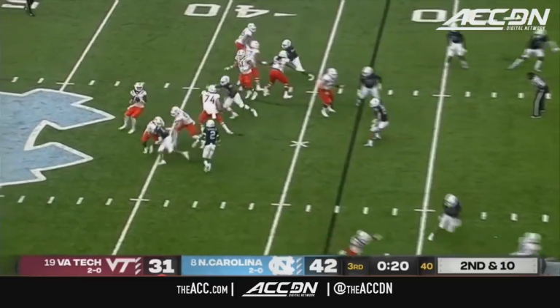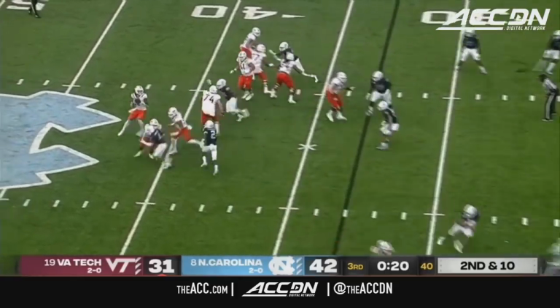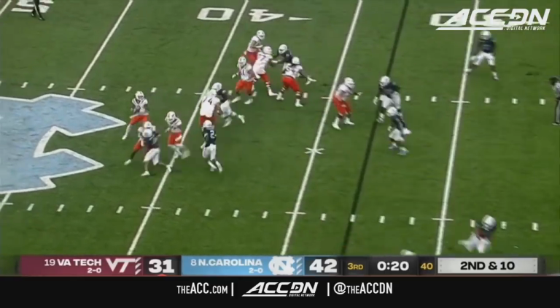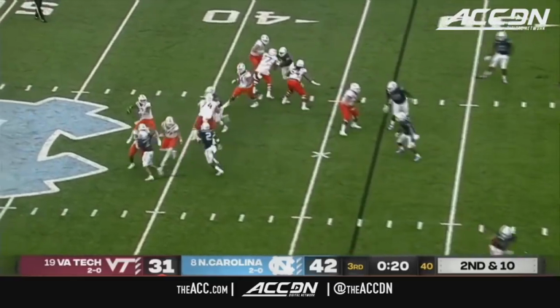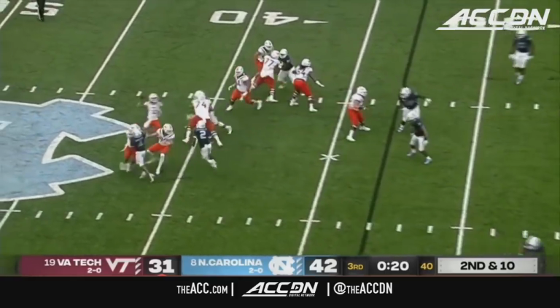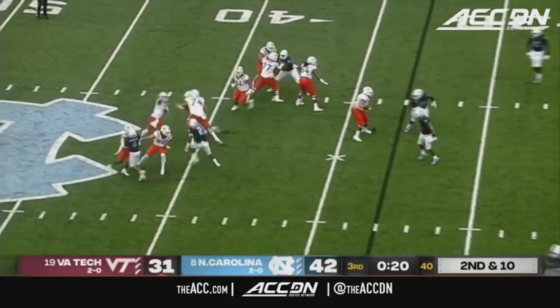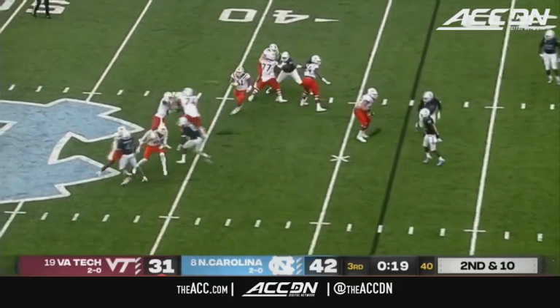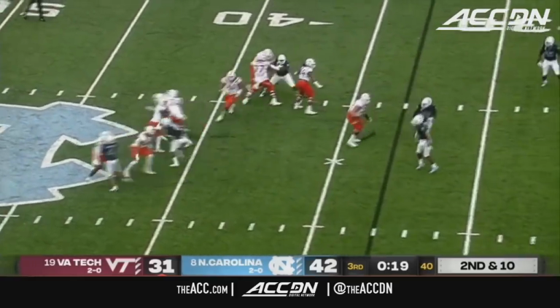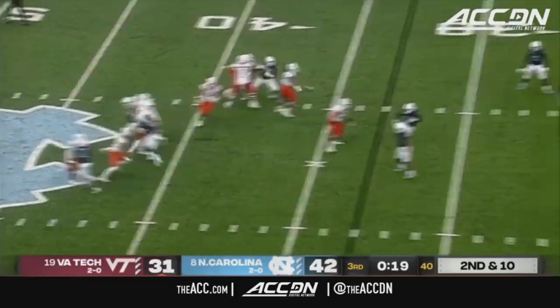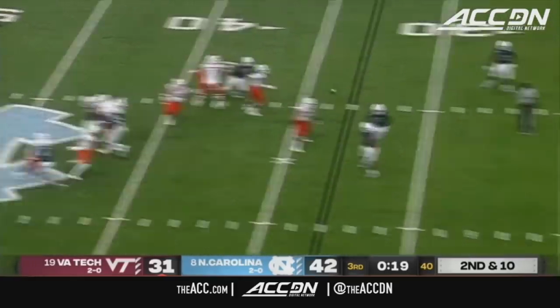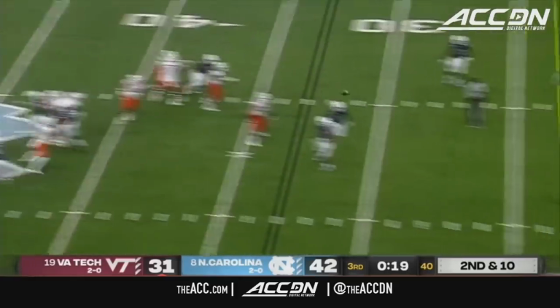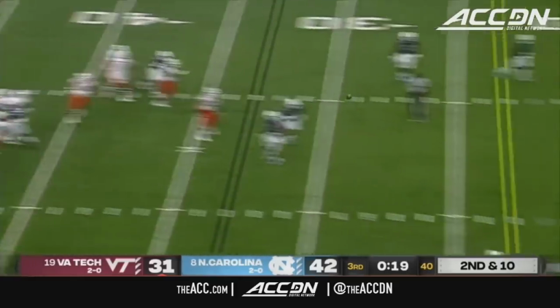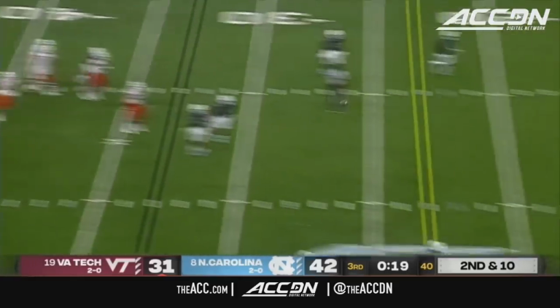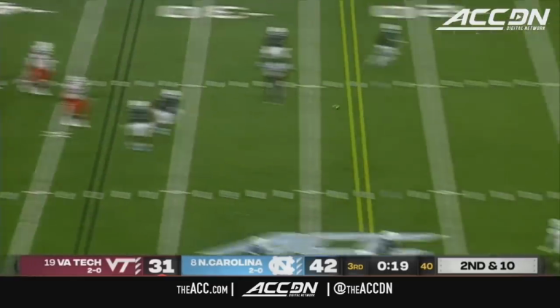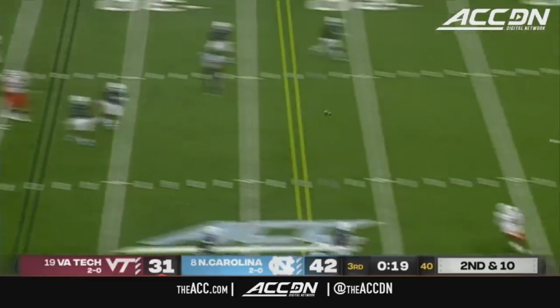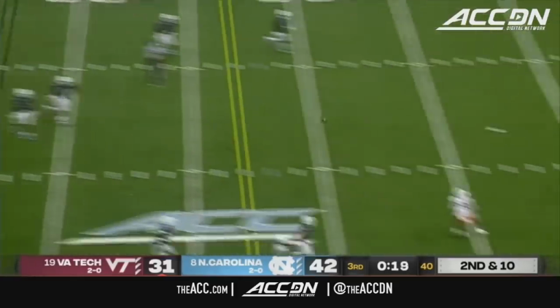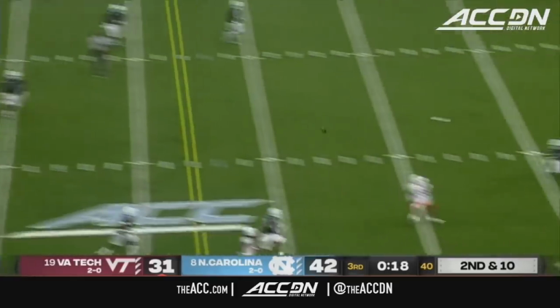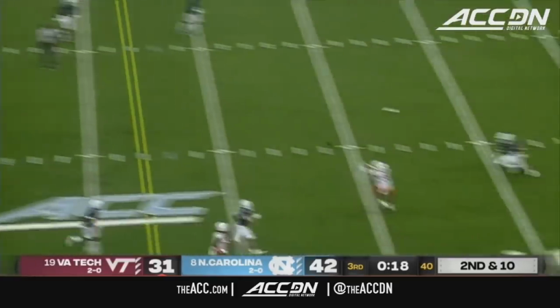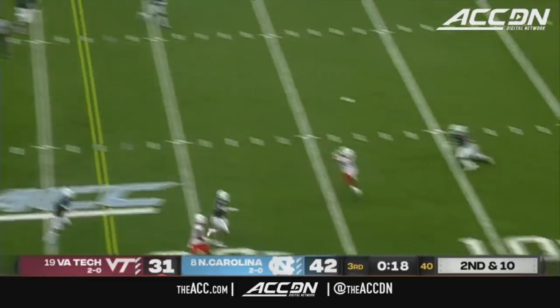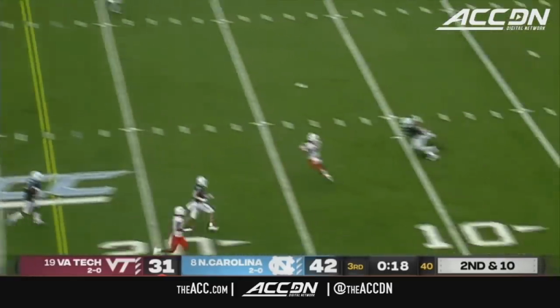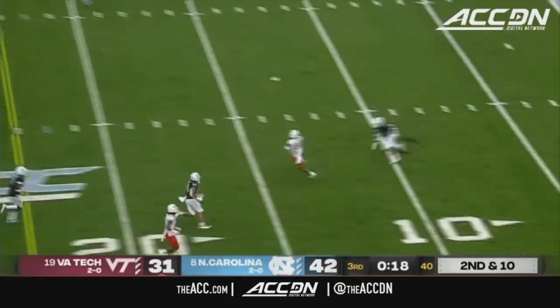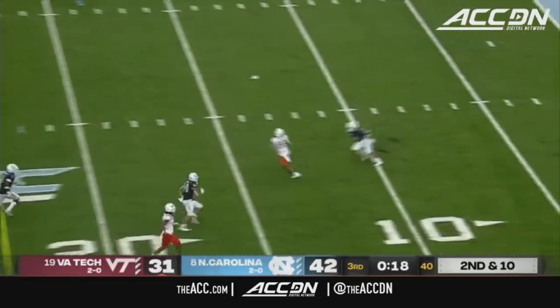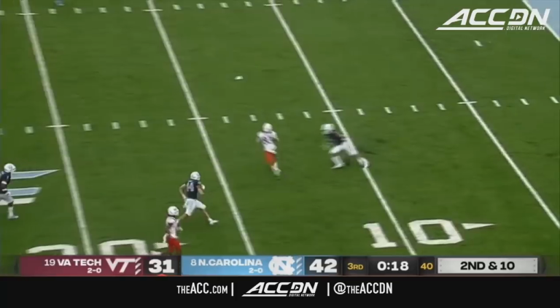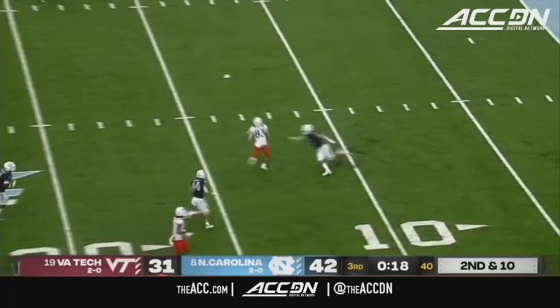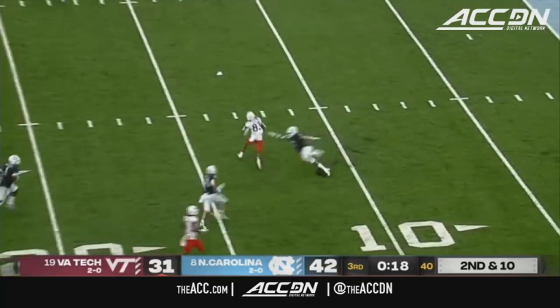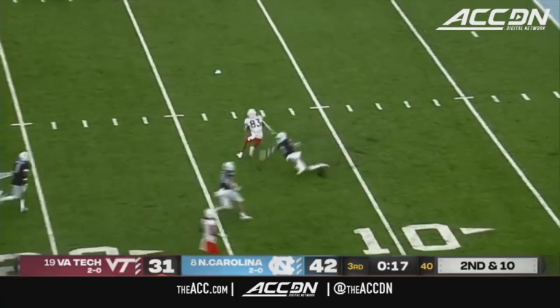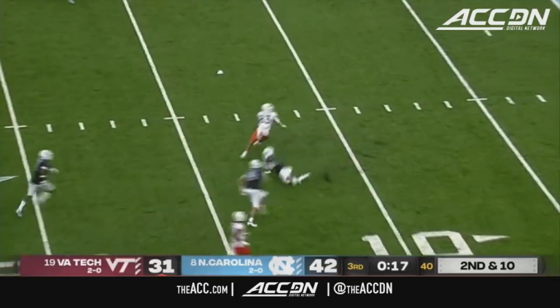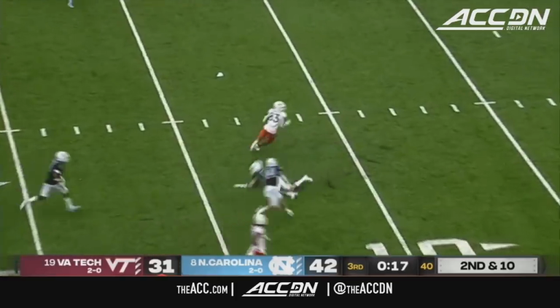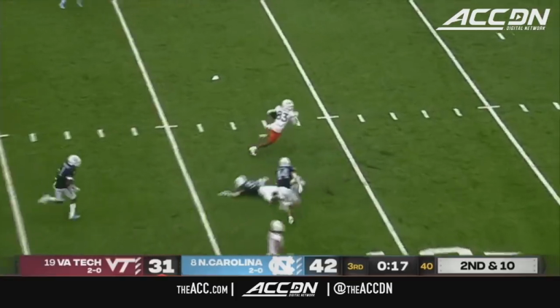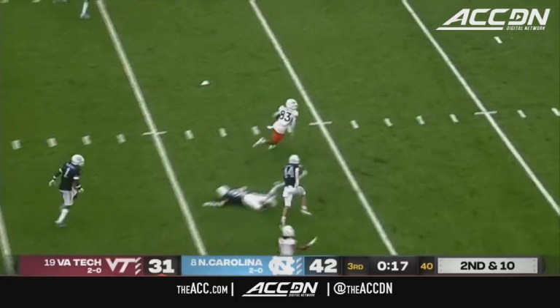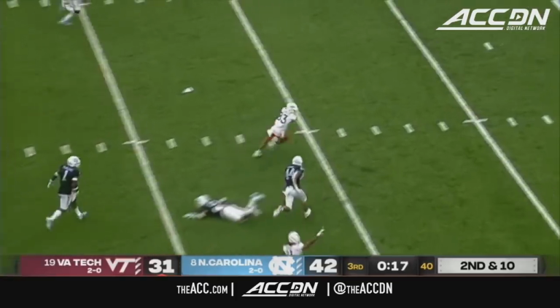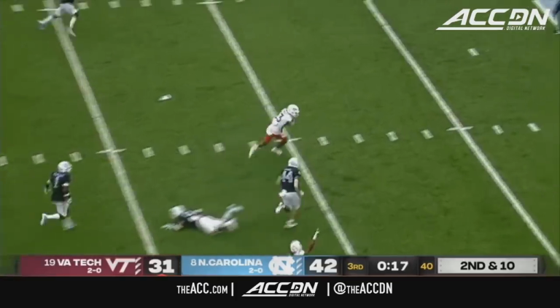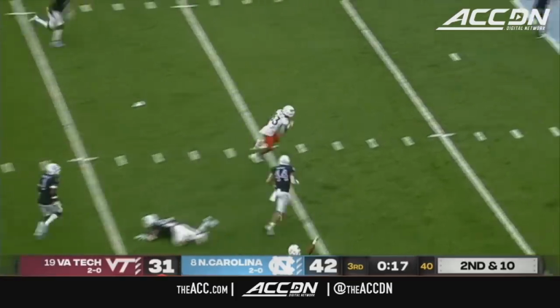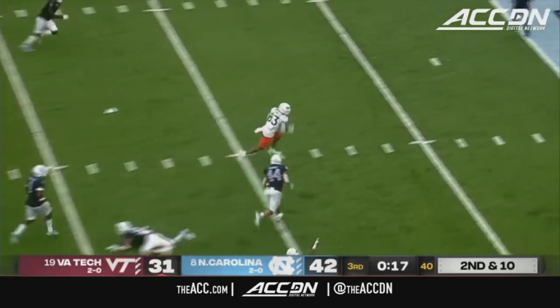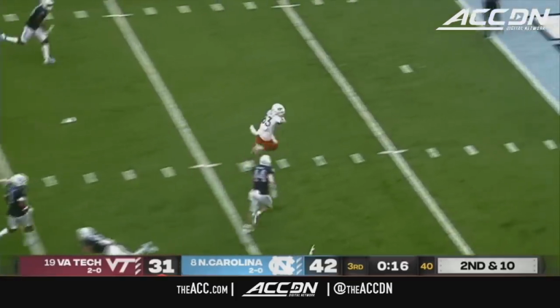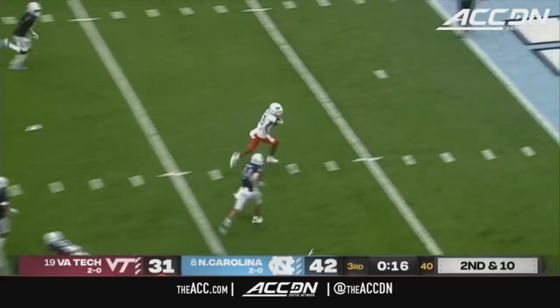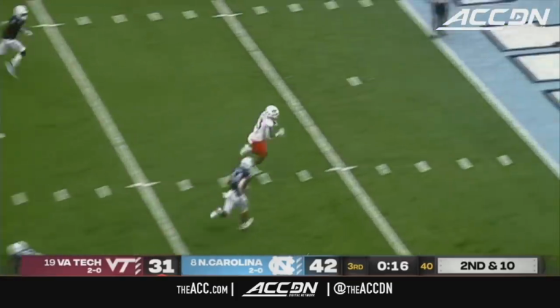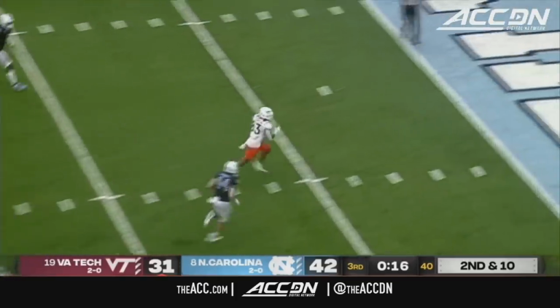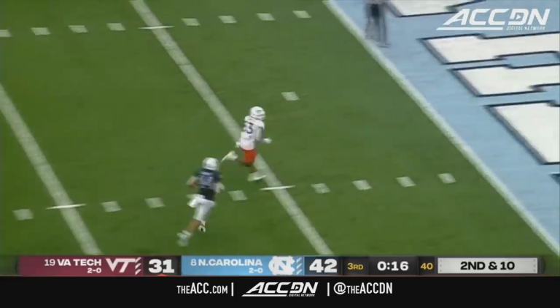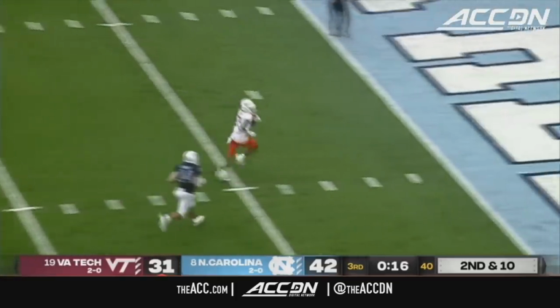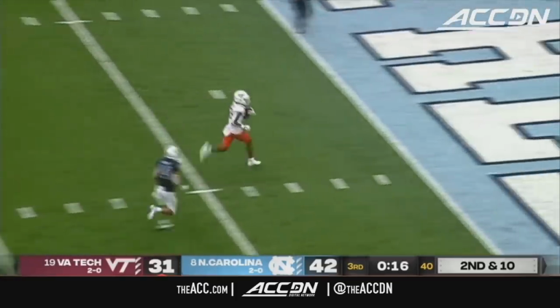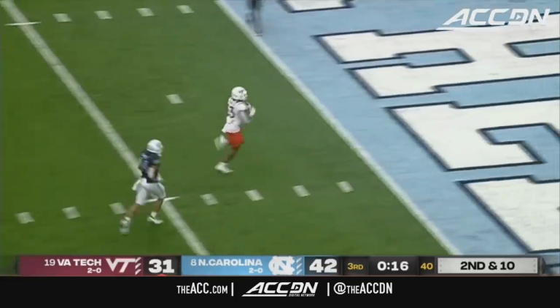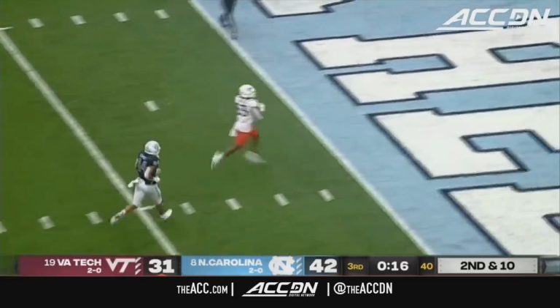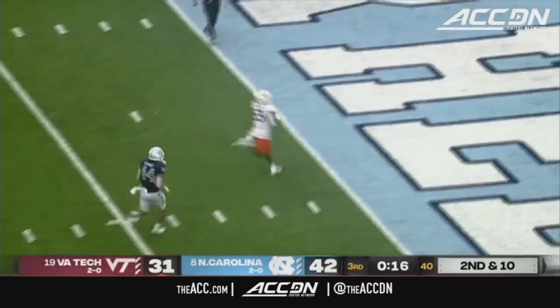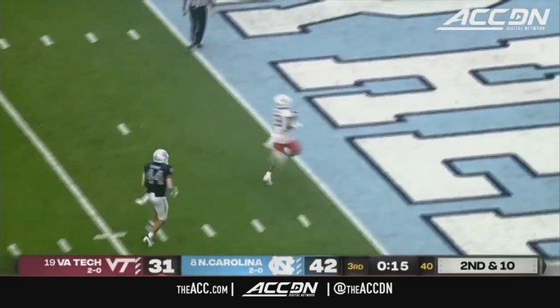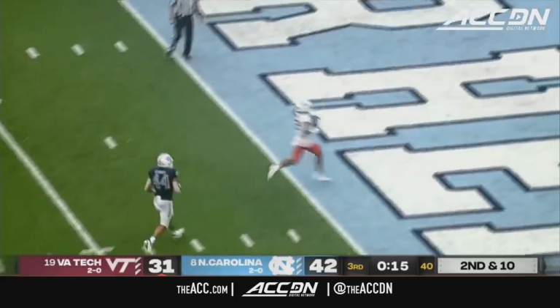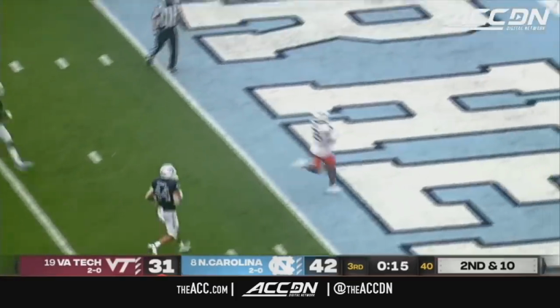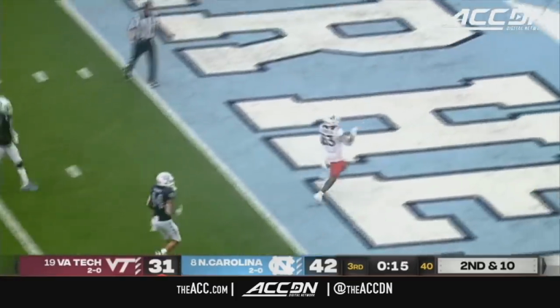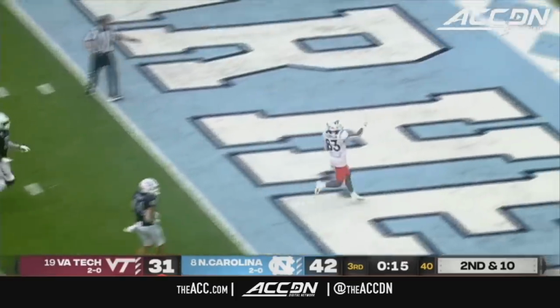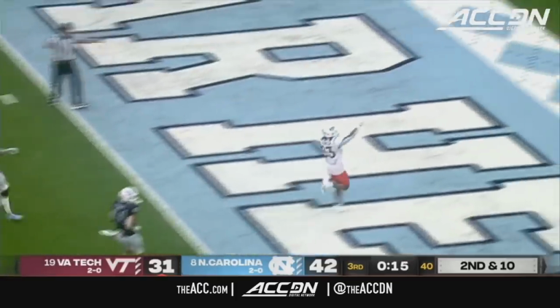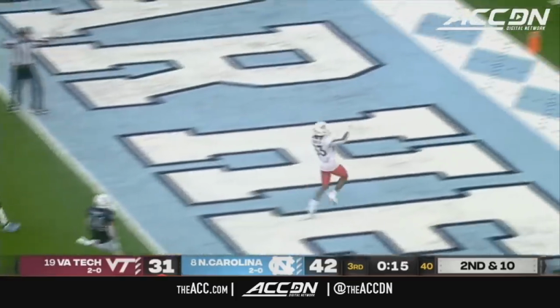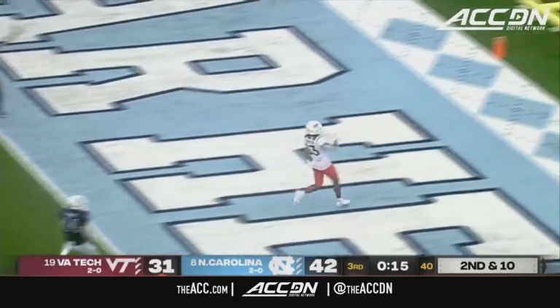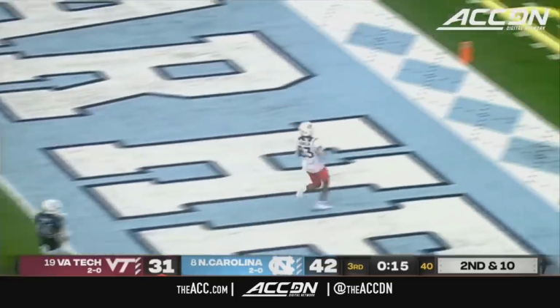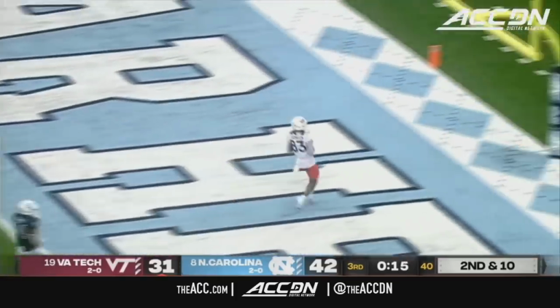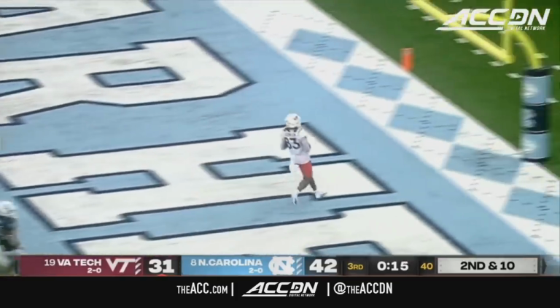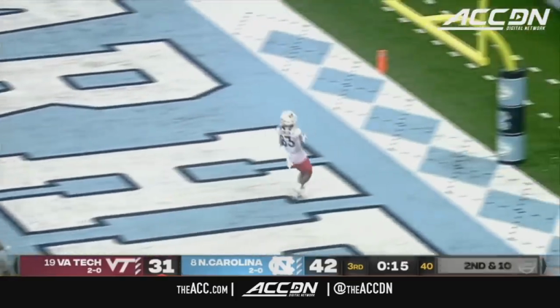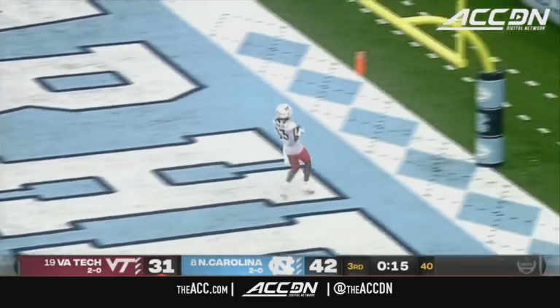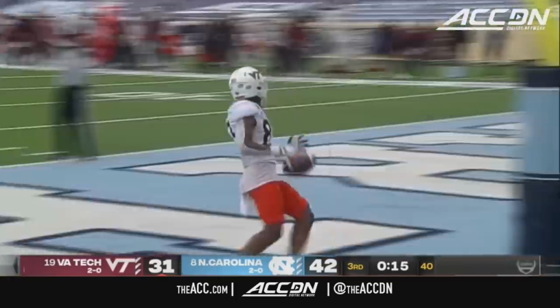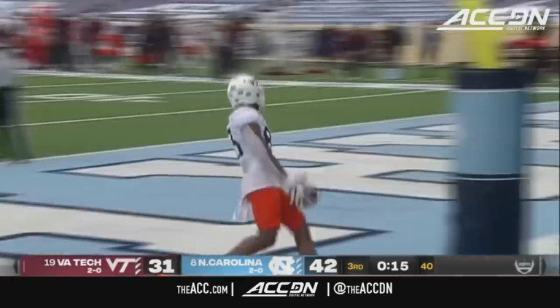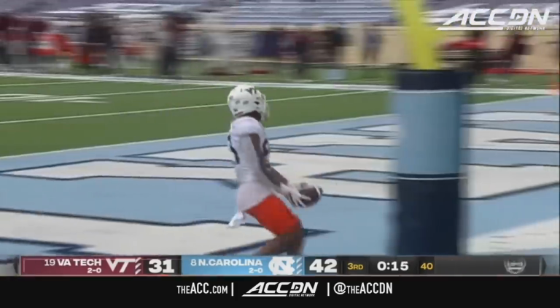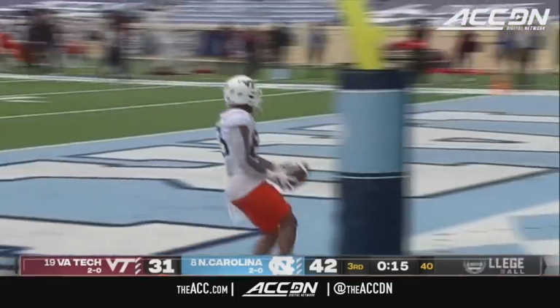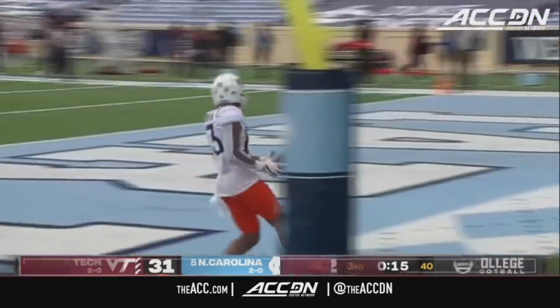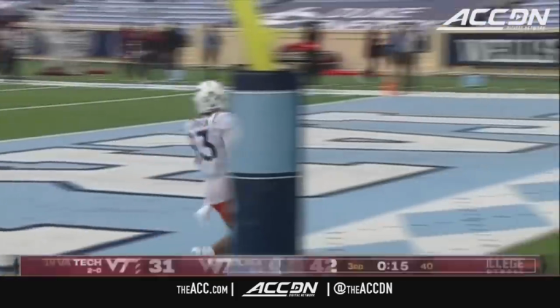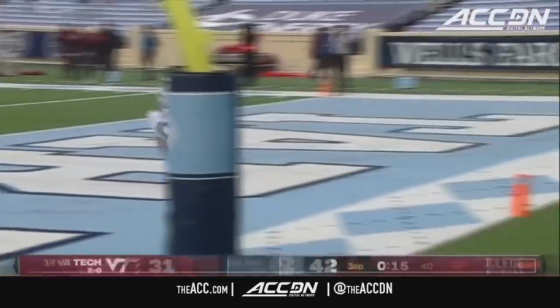A step back for Hooker down the sideline — wide open — Davion Robinson, touchdown.